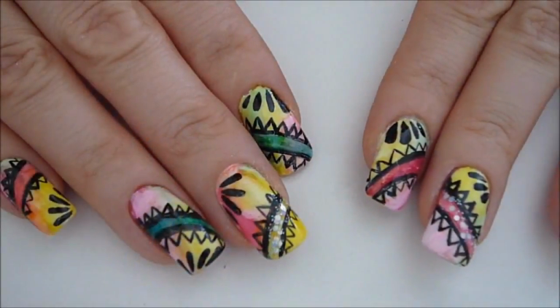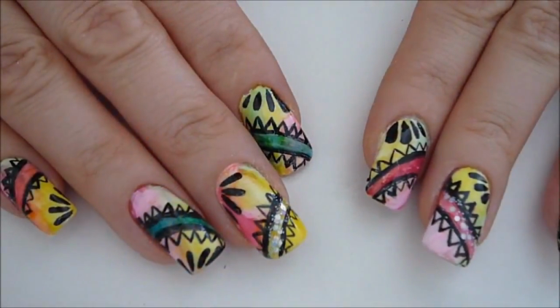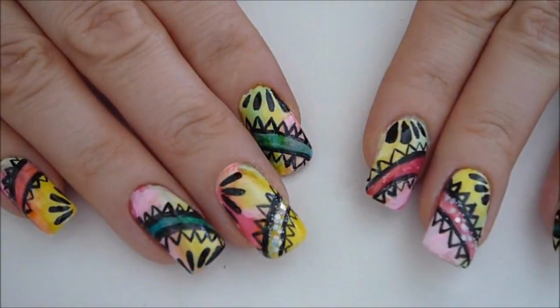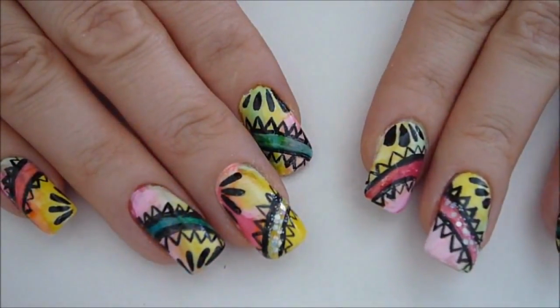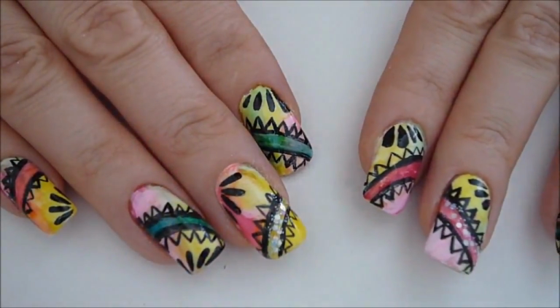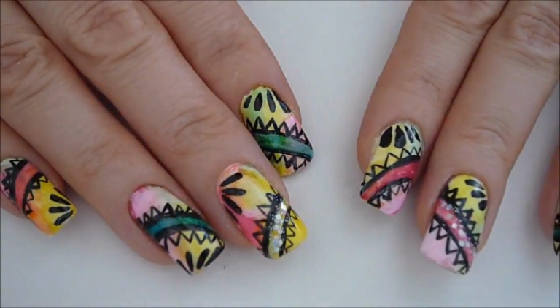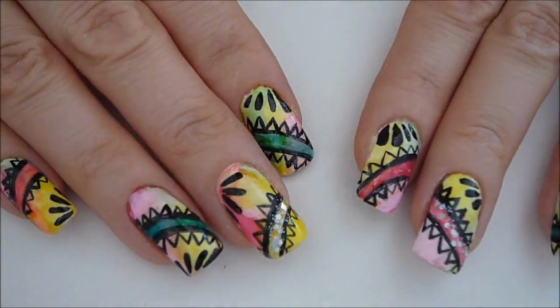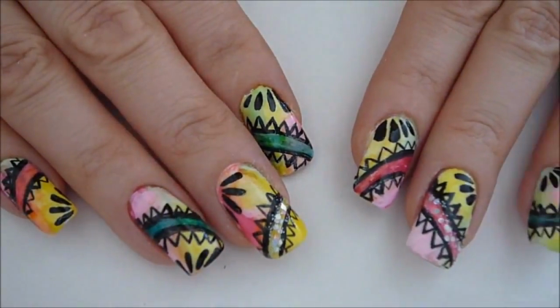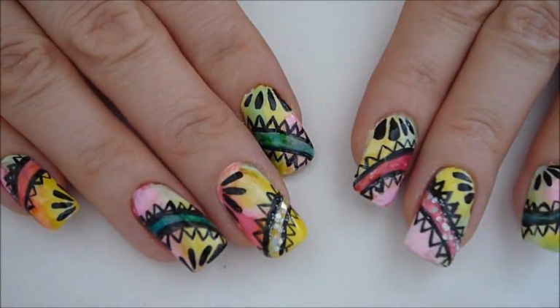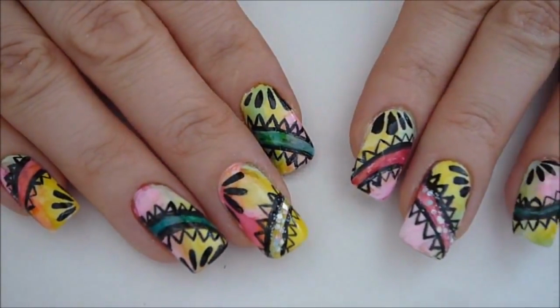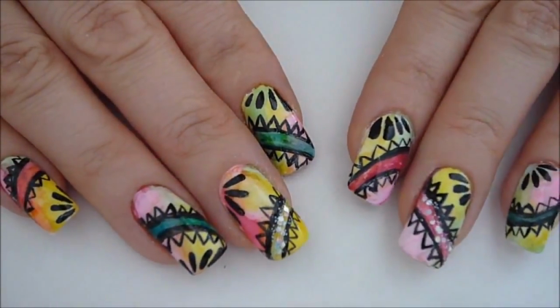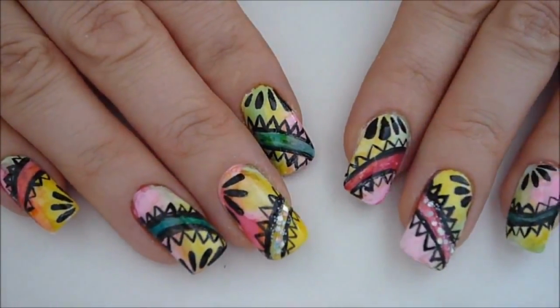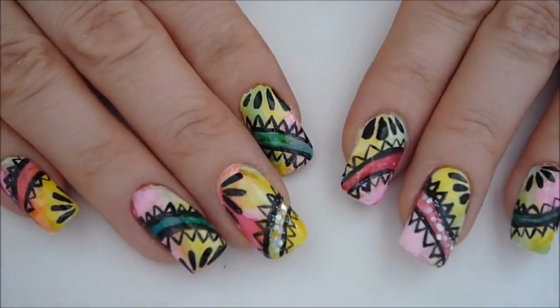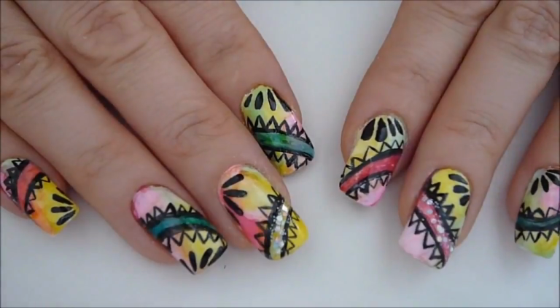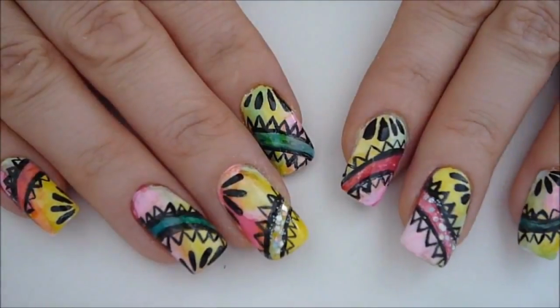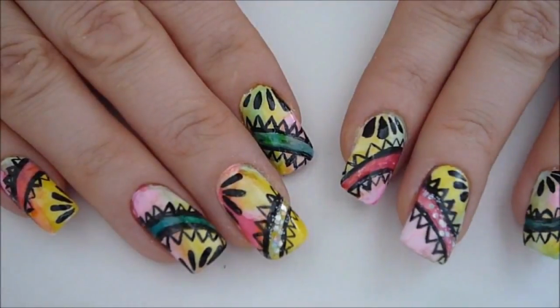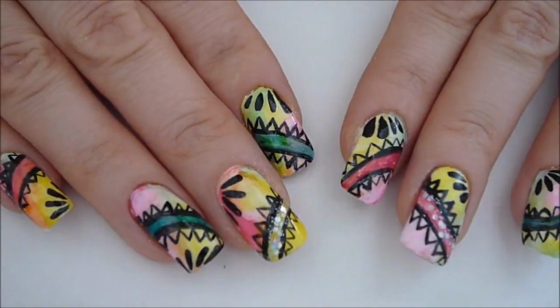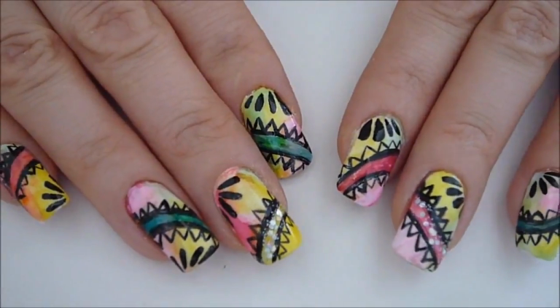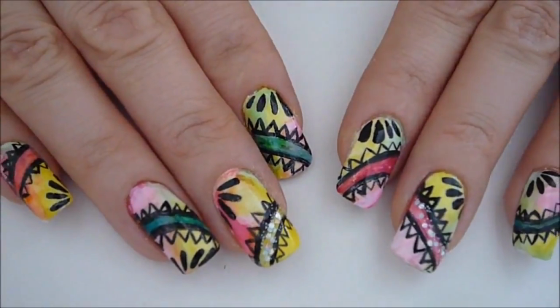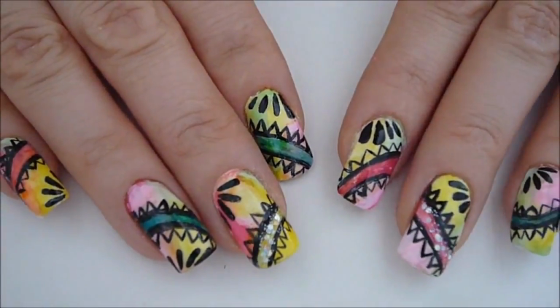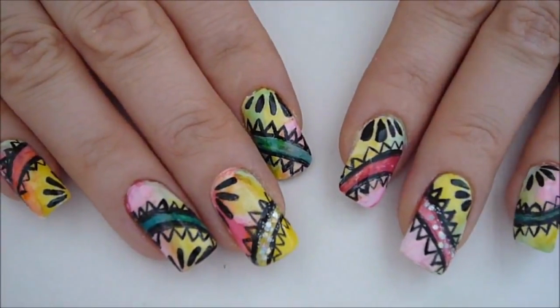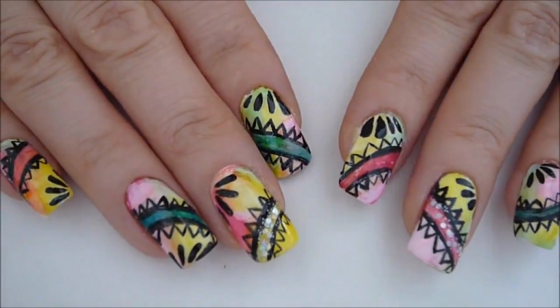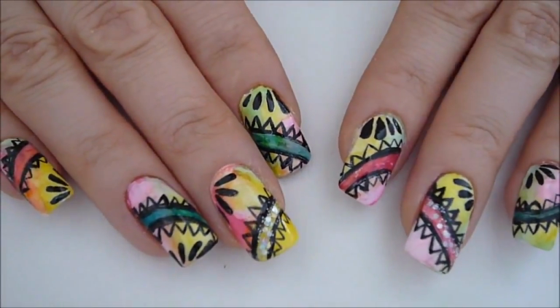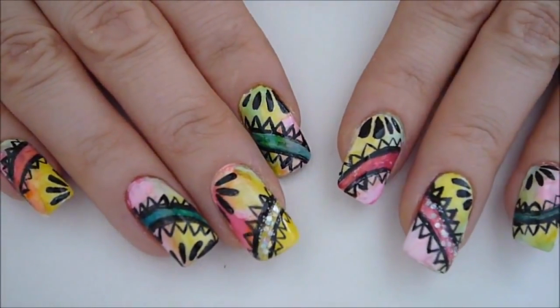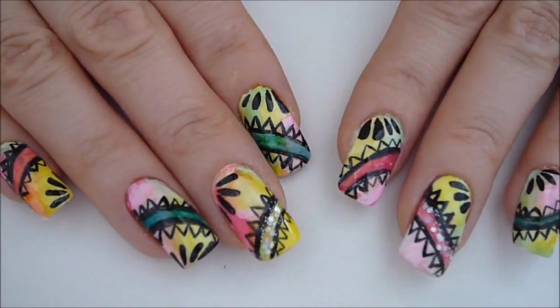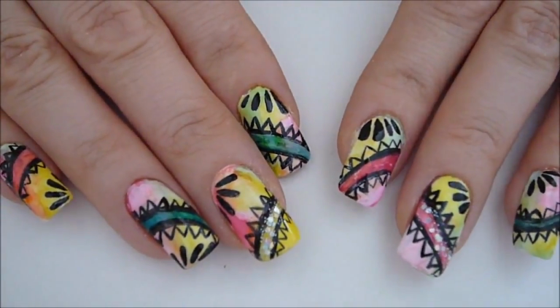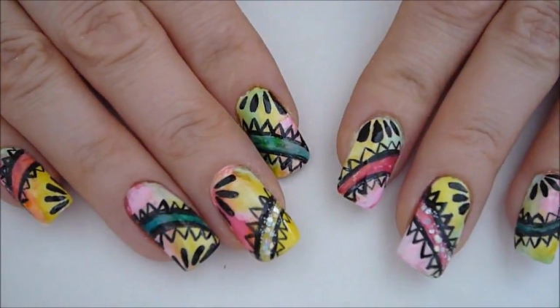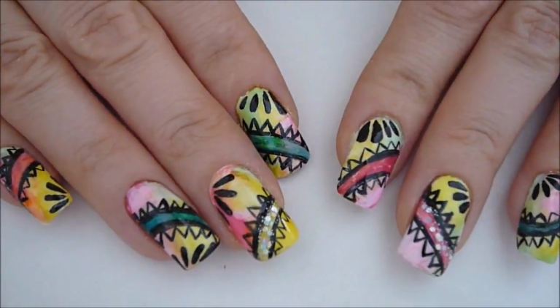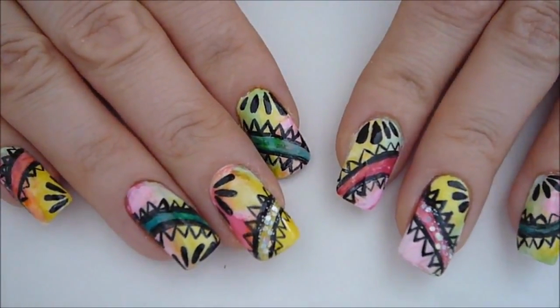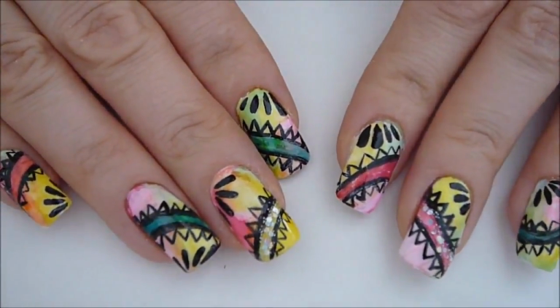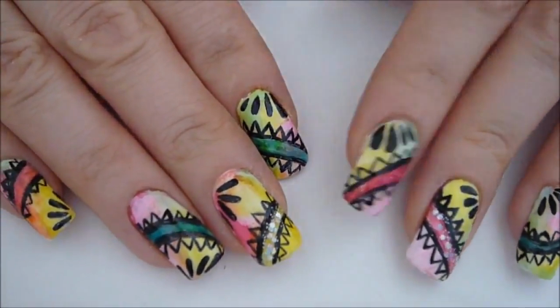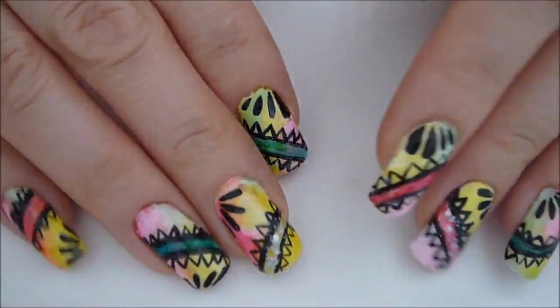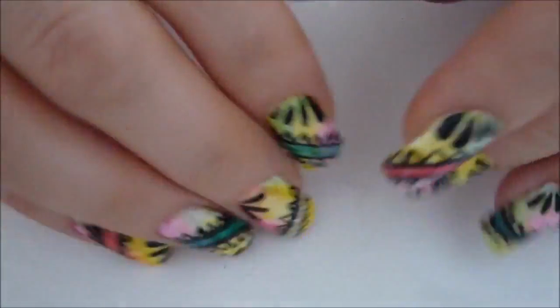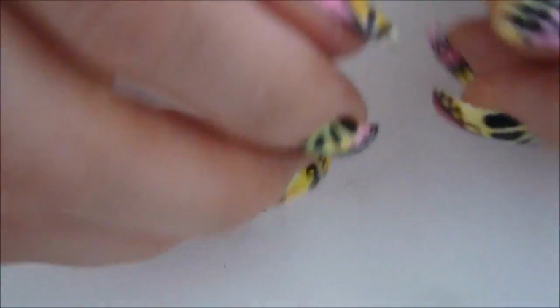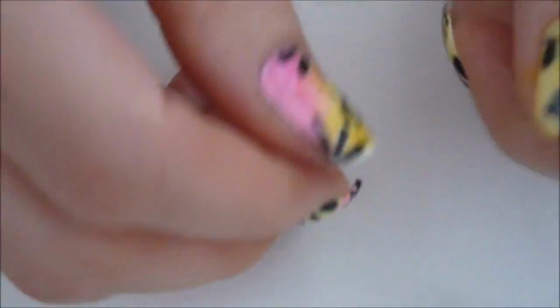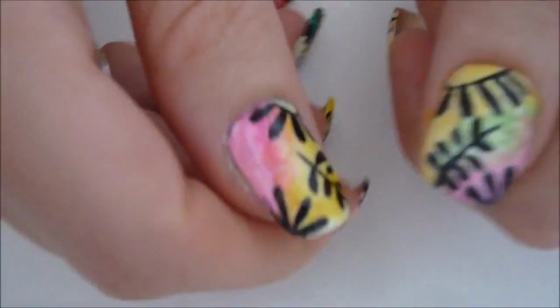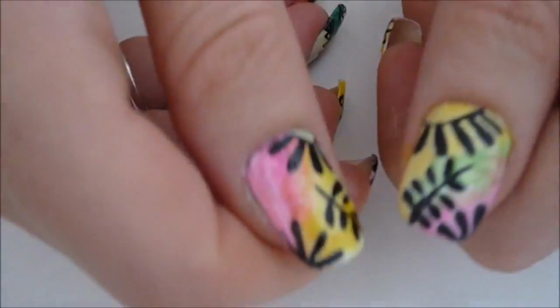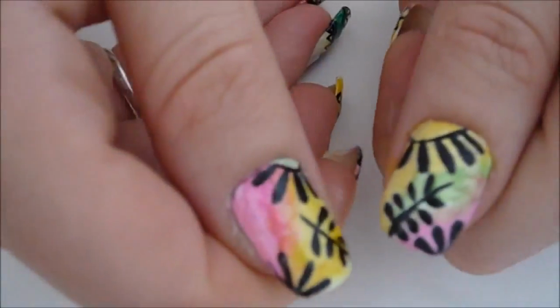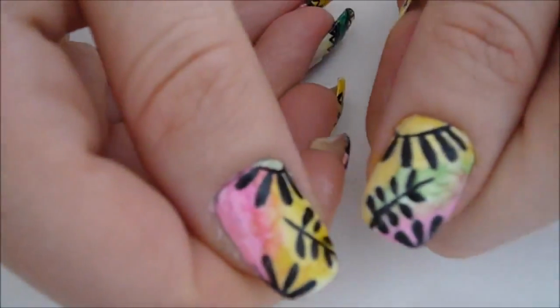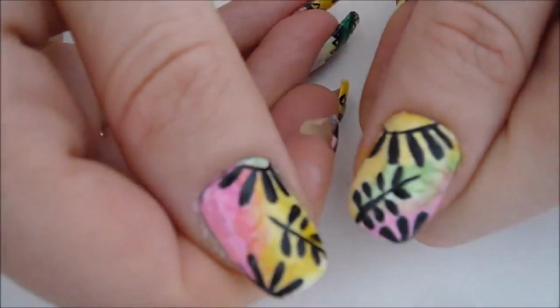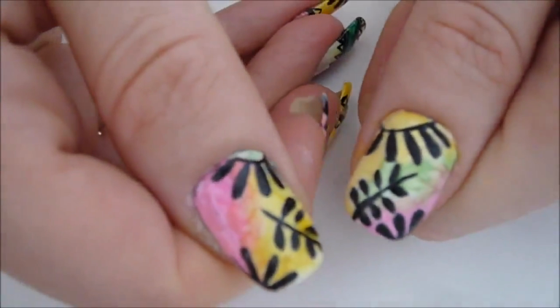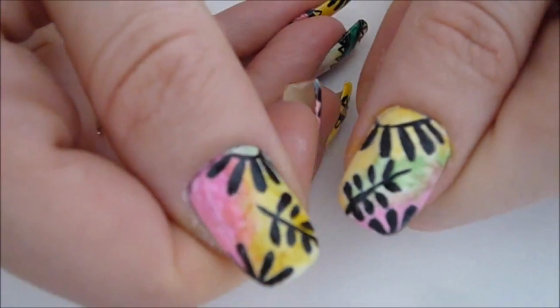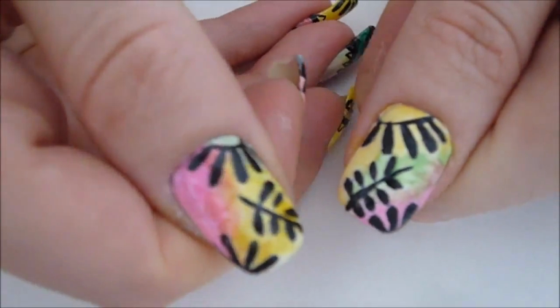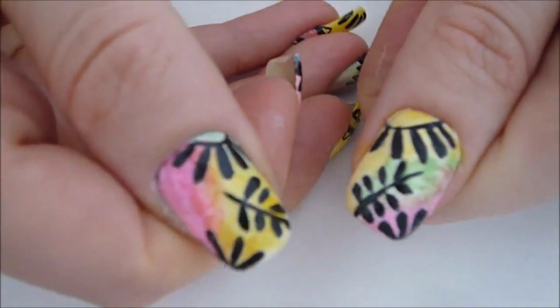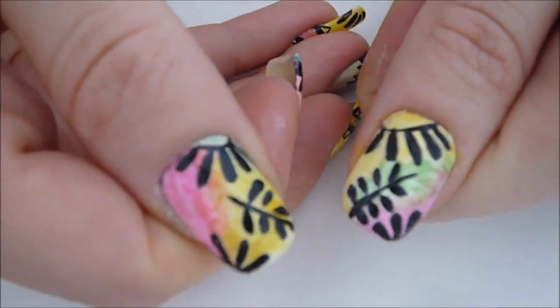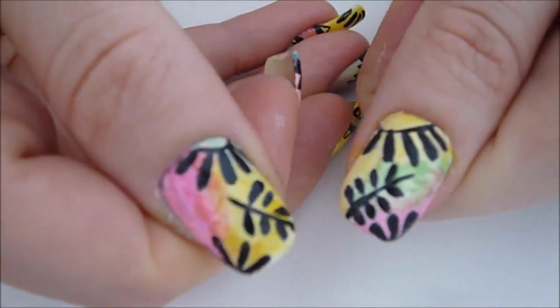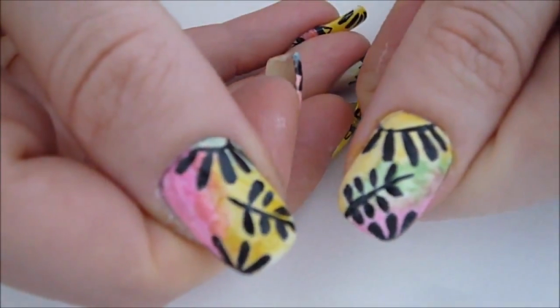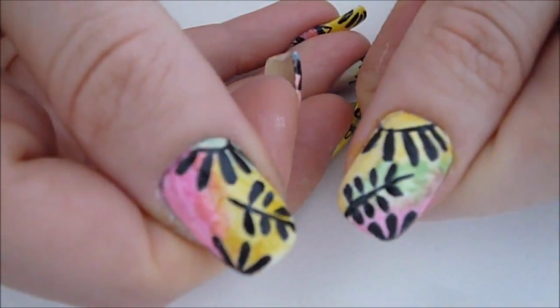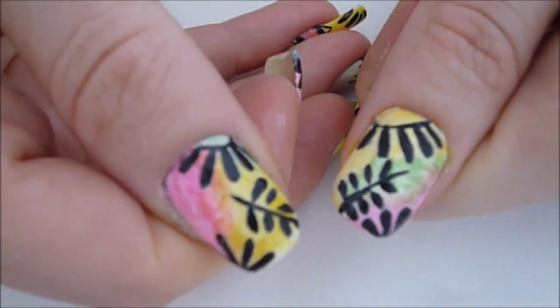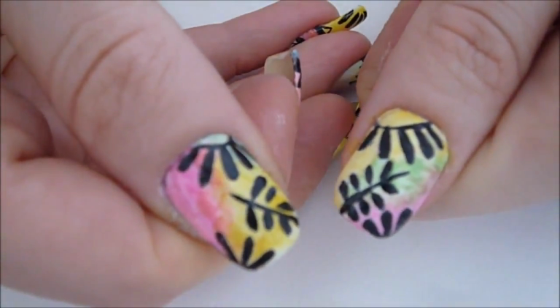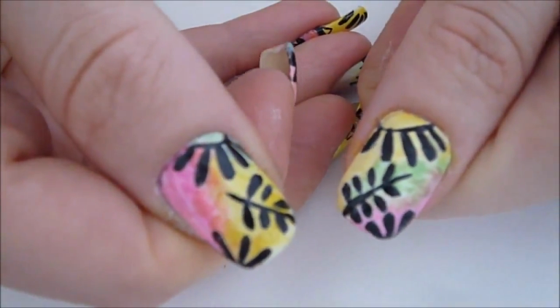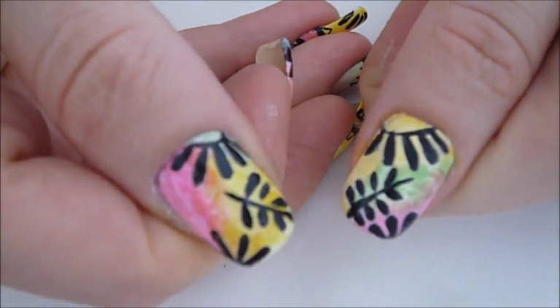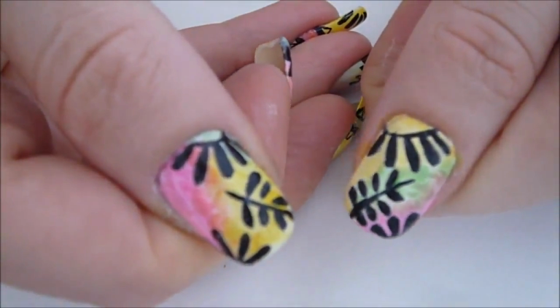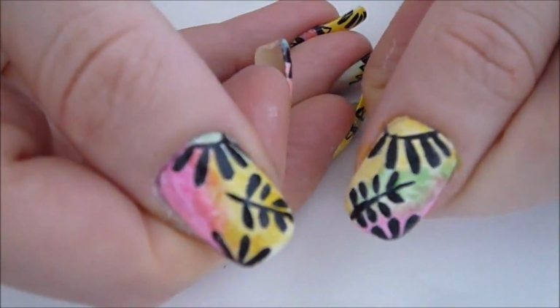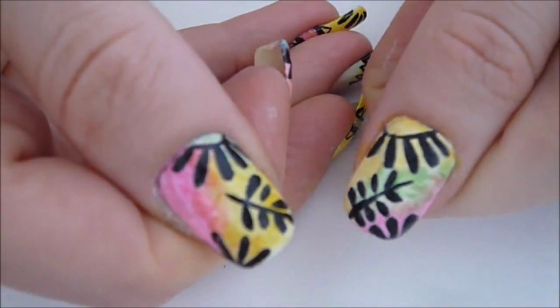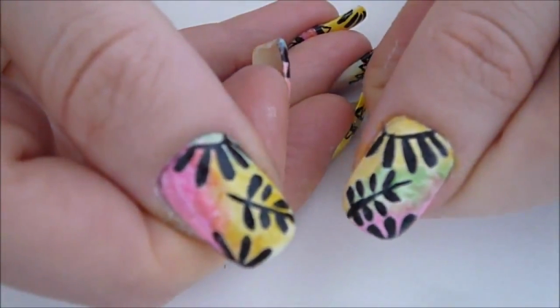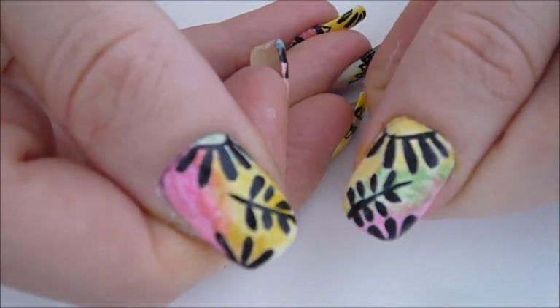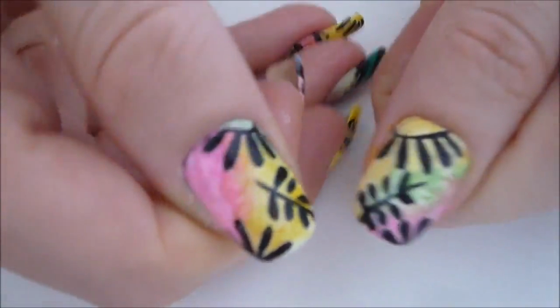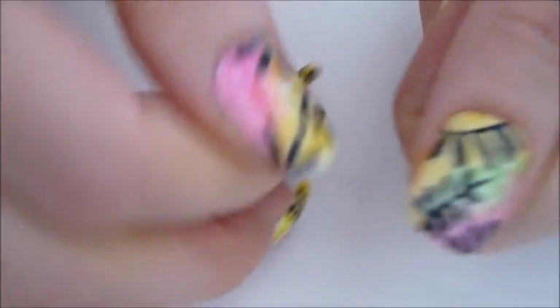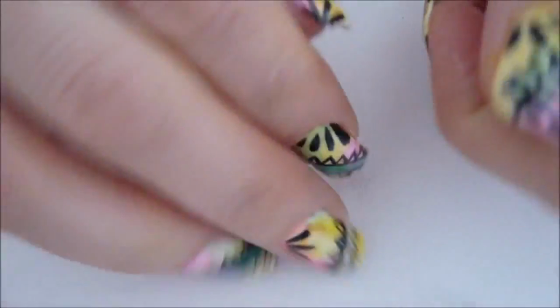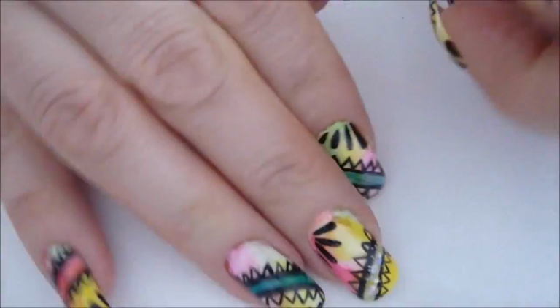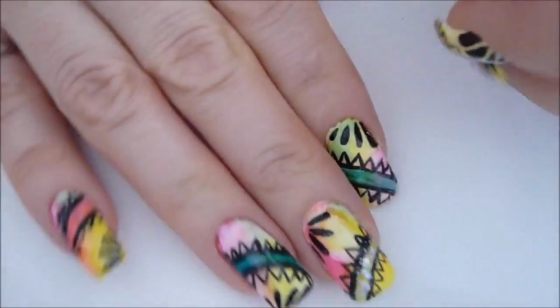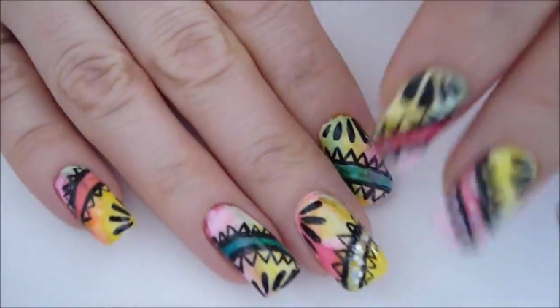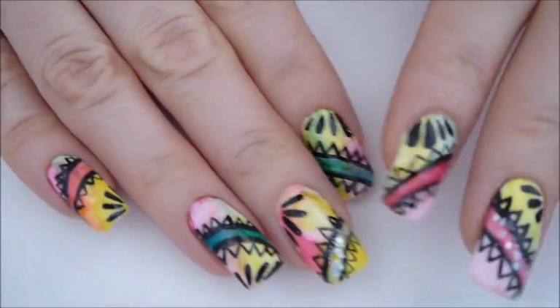Hi everyone, this is the design we're going to be working on today. If you want to learn how, then keep on watching.